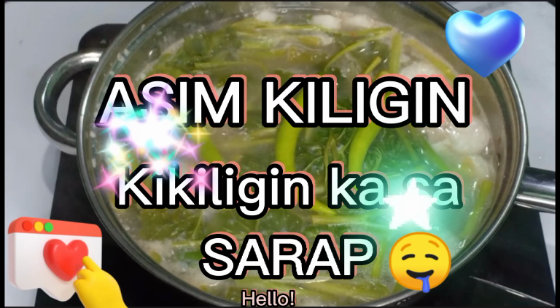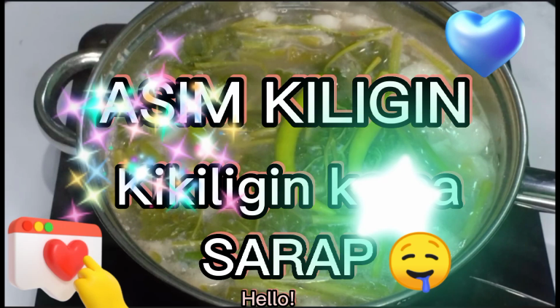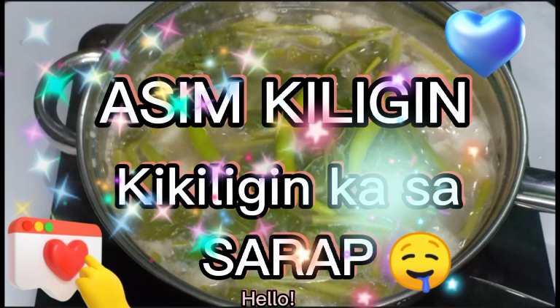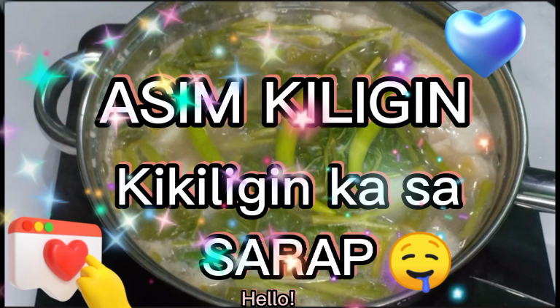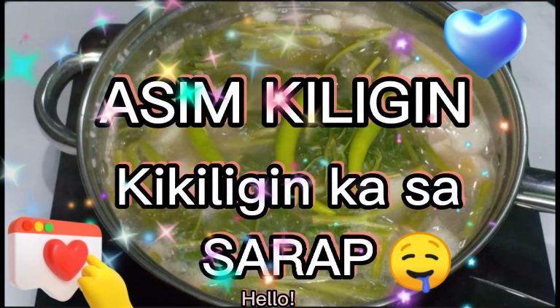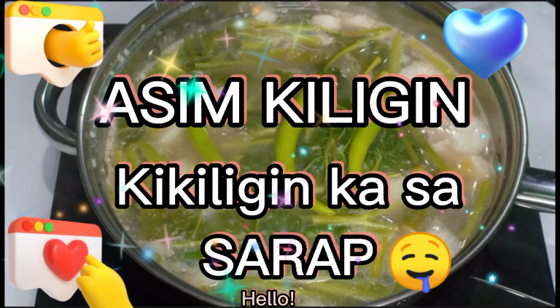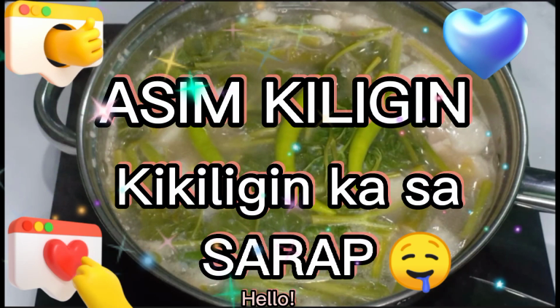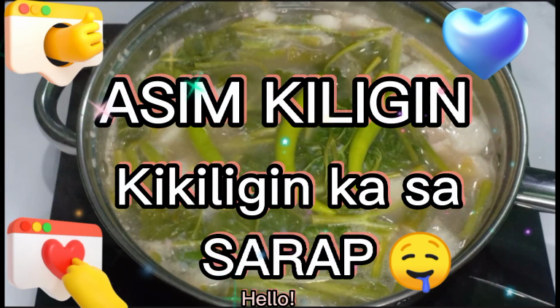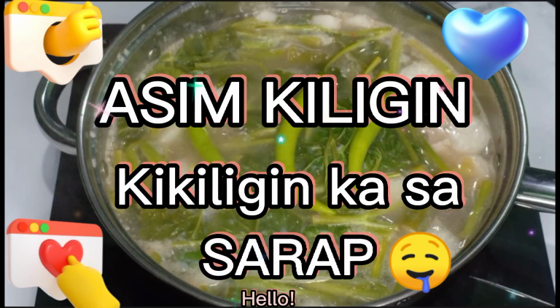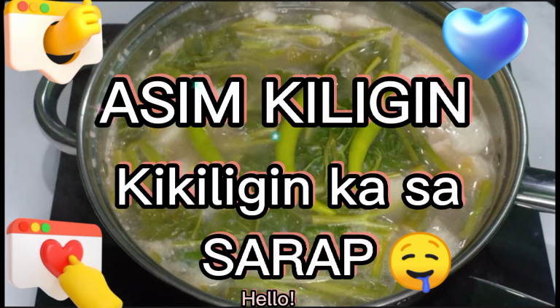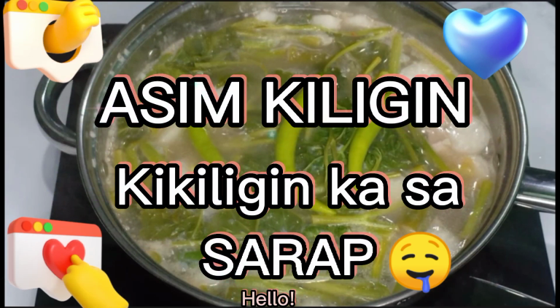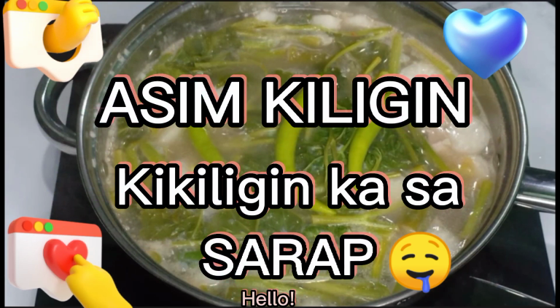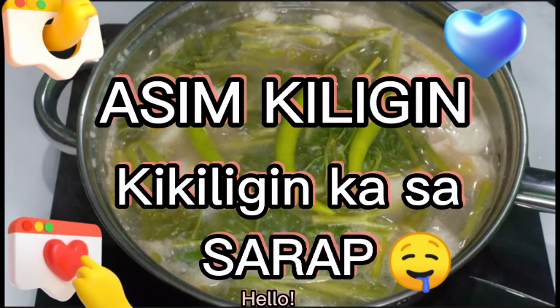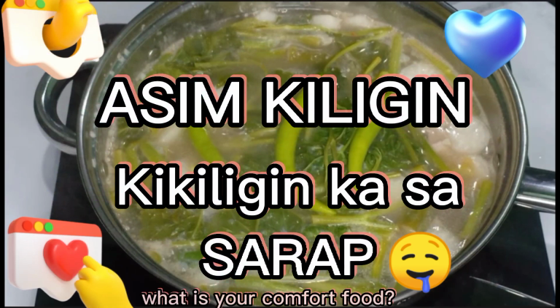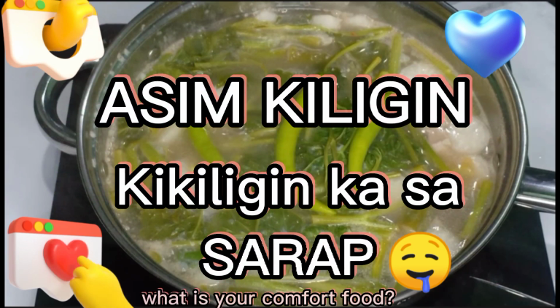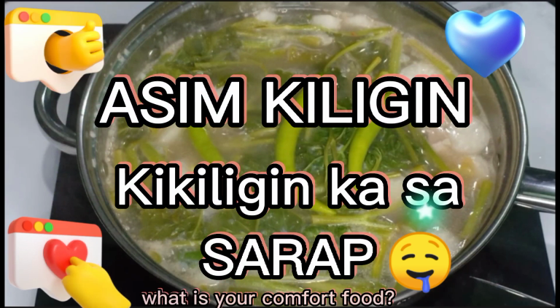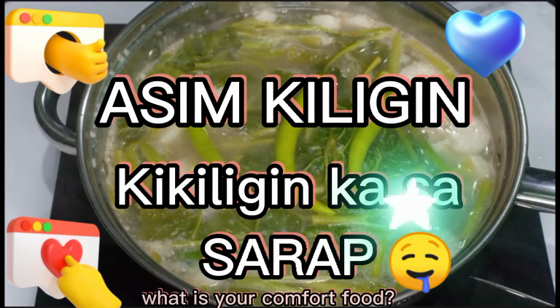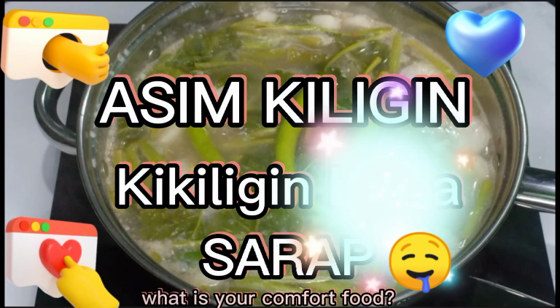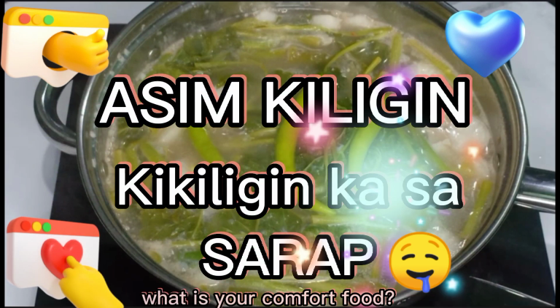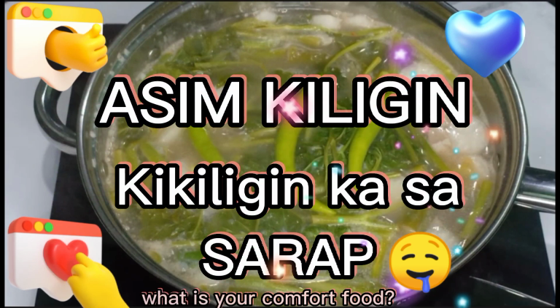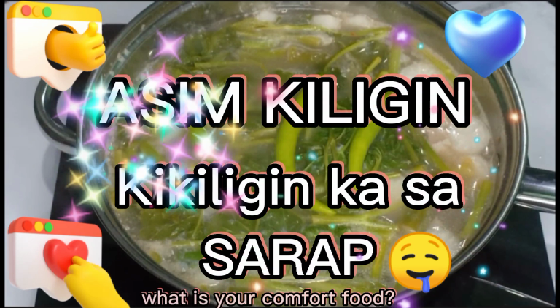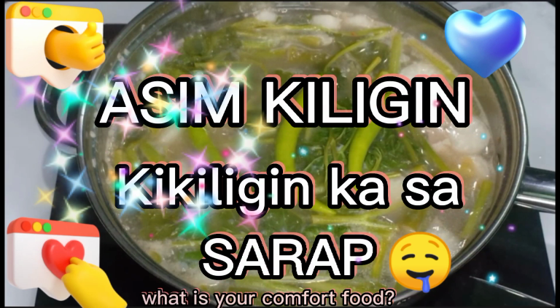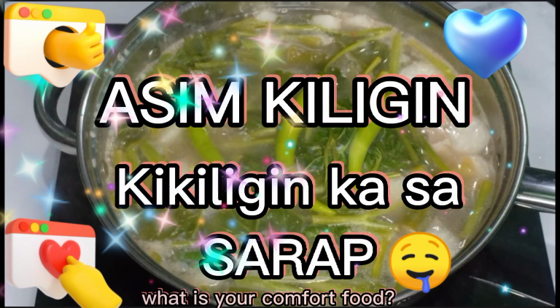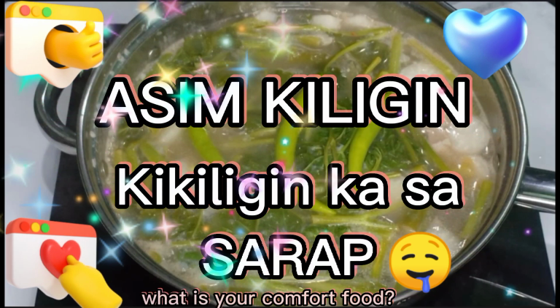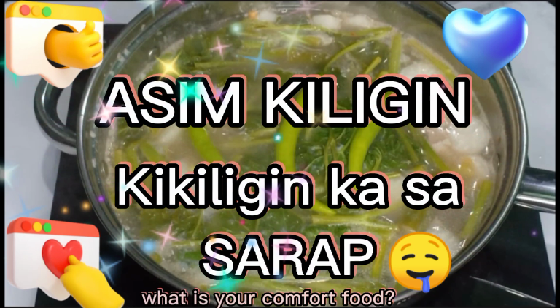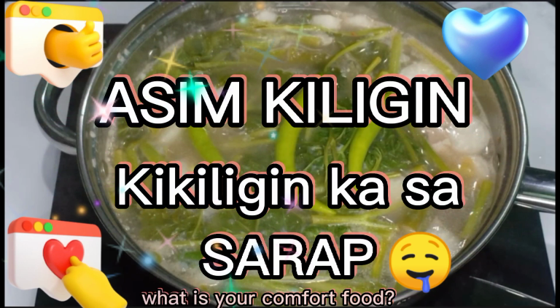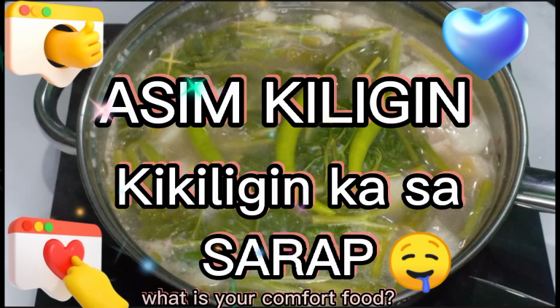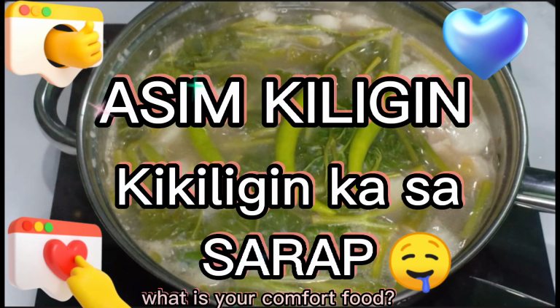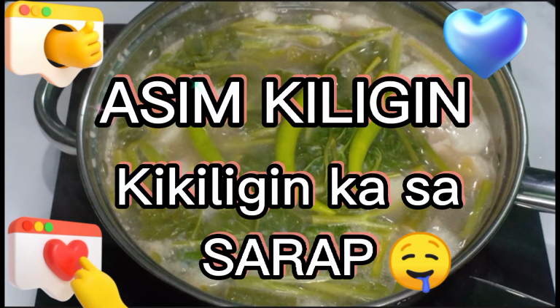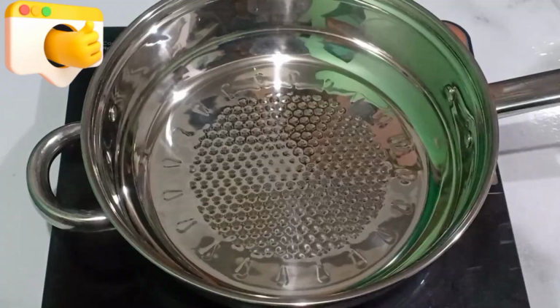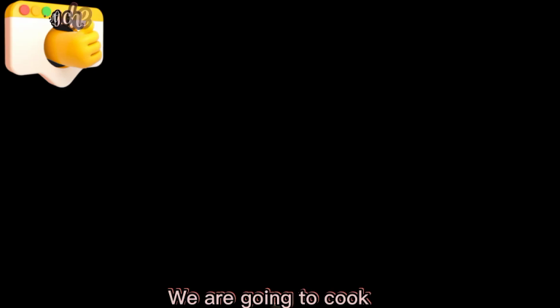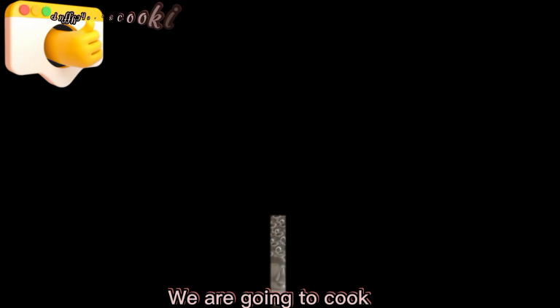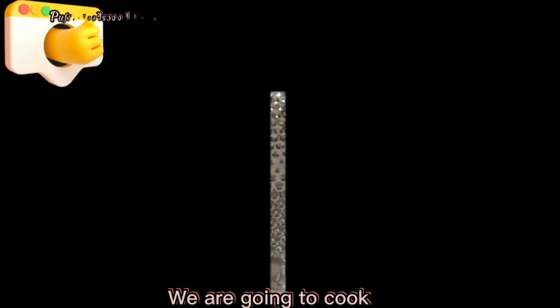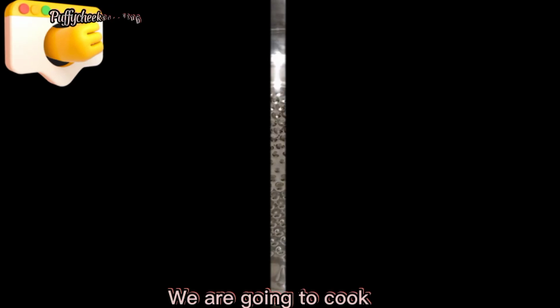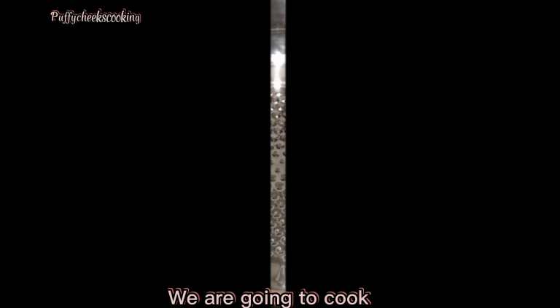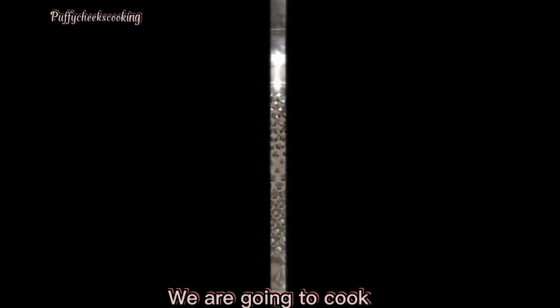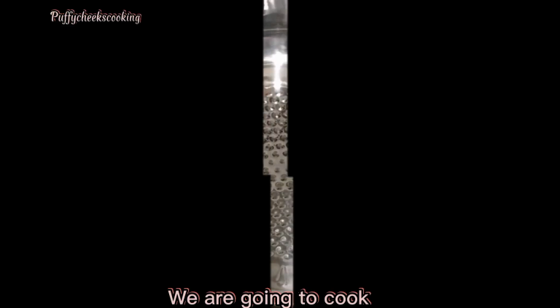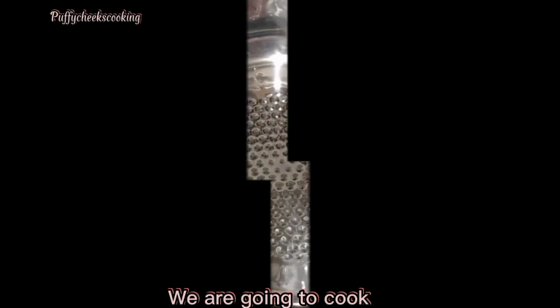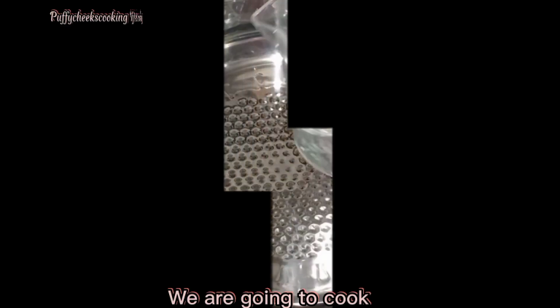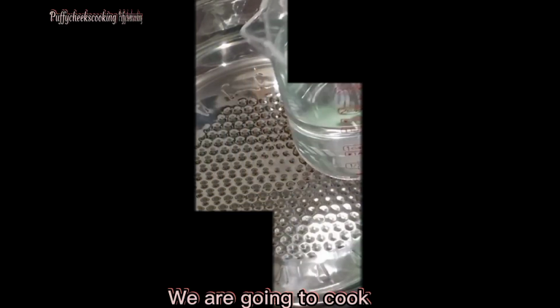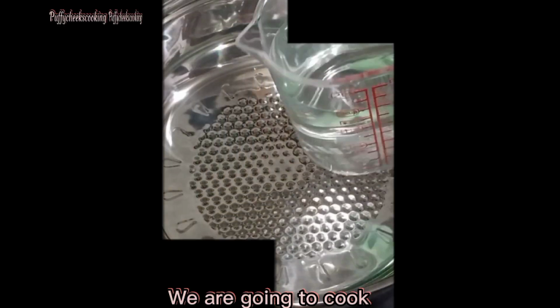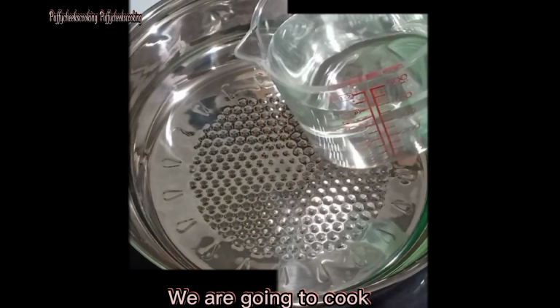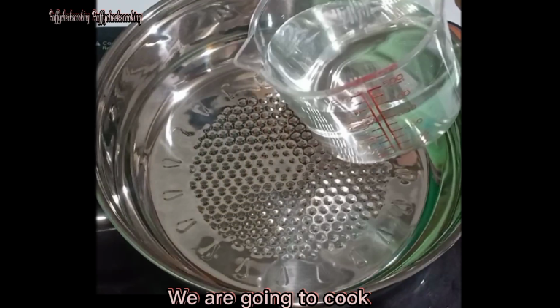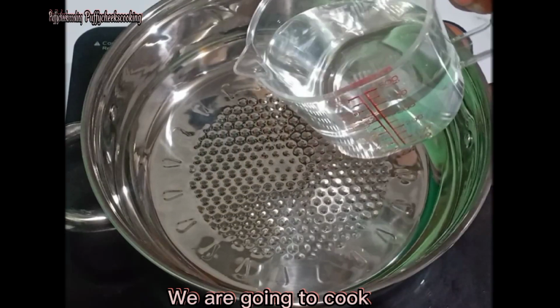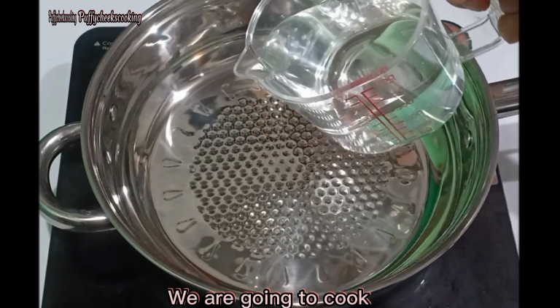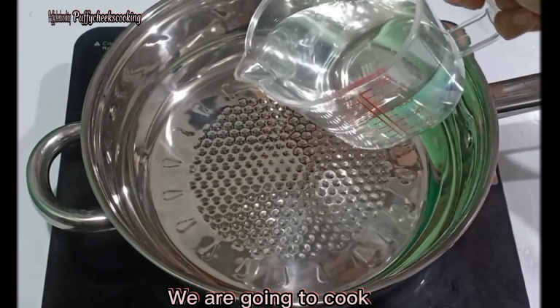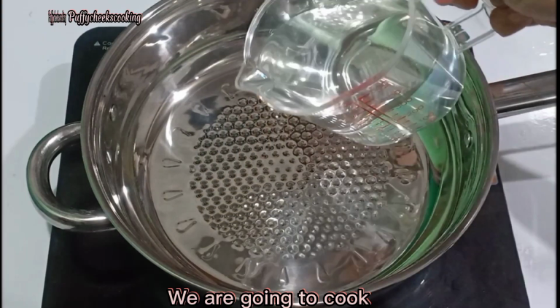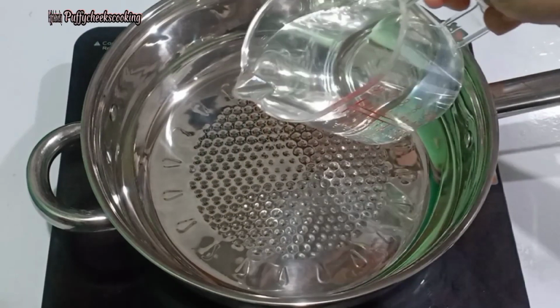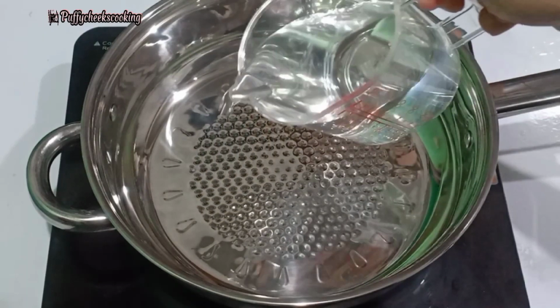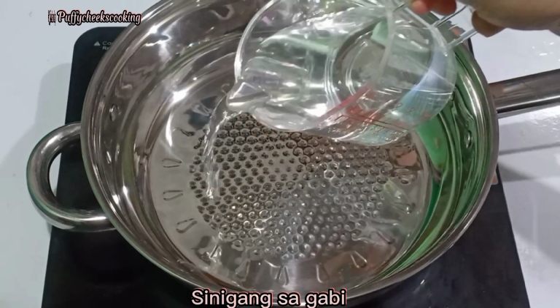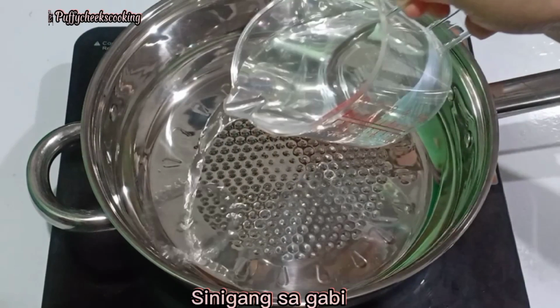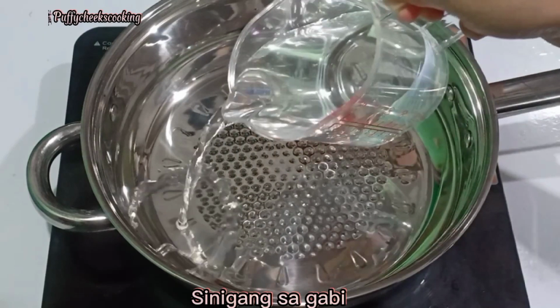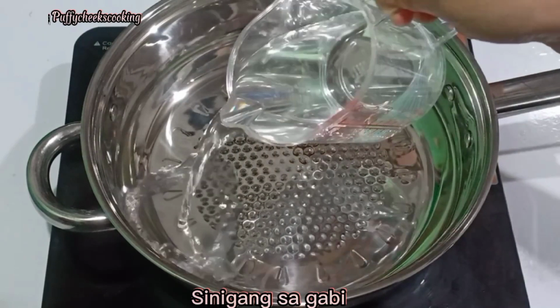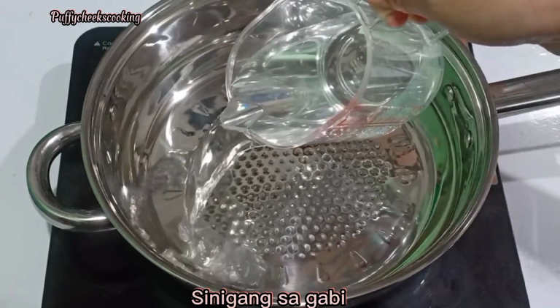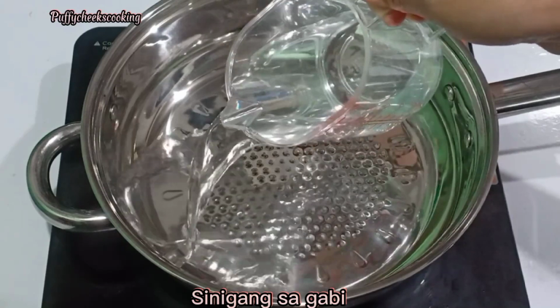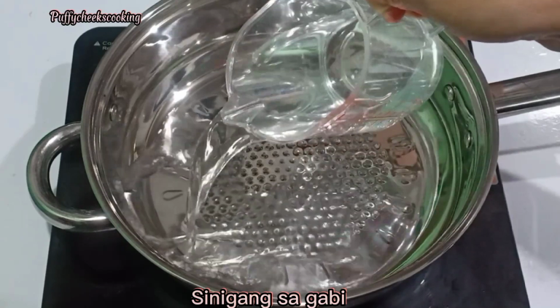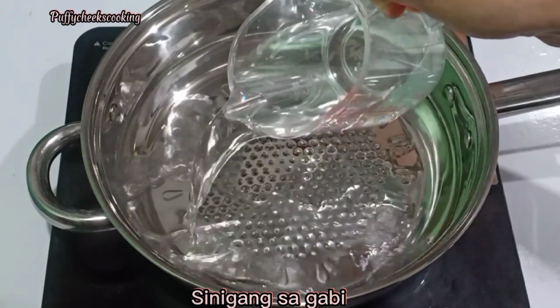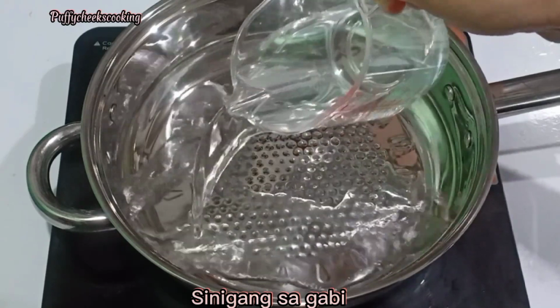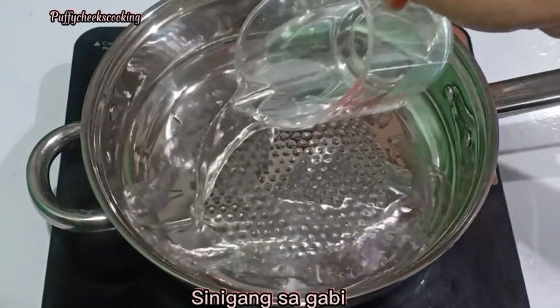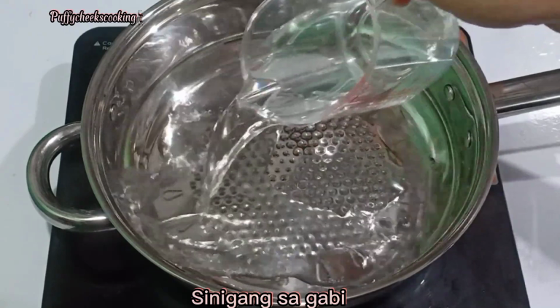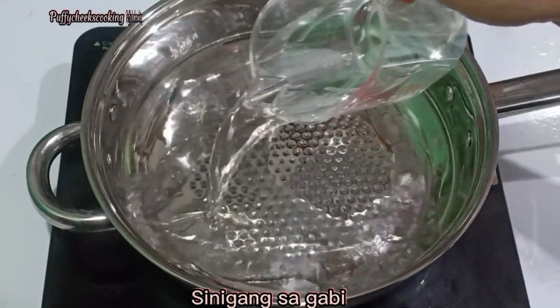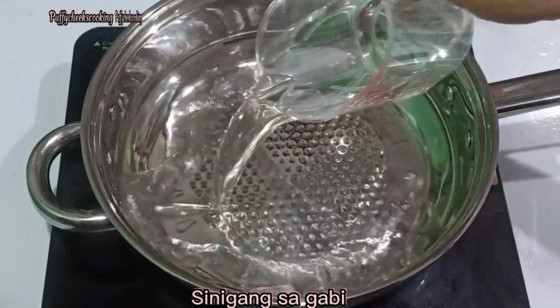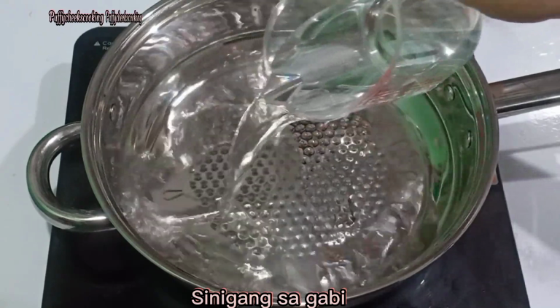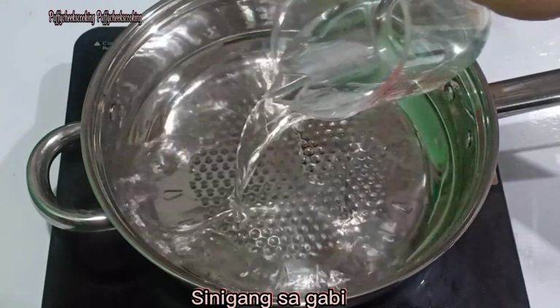Hello! What is your comfort food? We are going to cook Sinigang Sagabi.